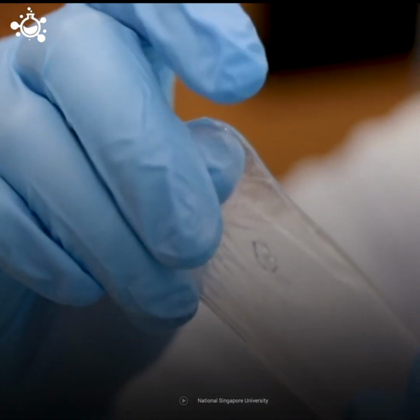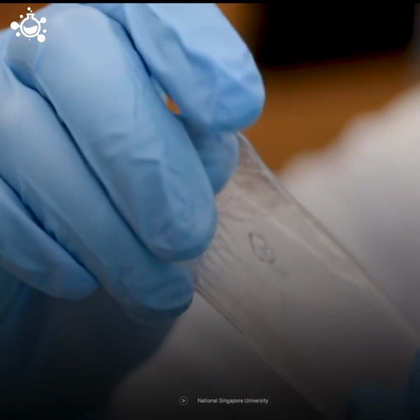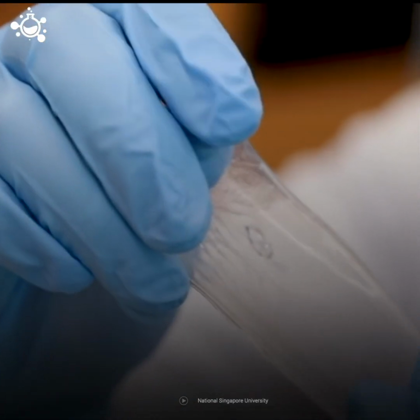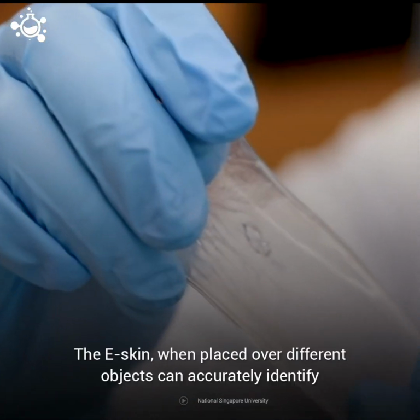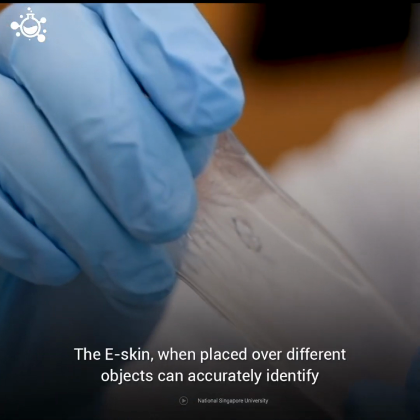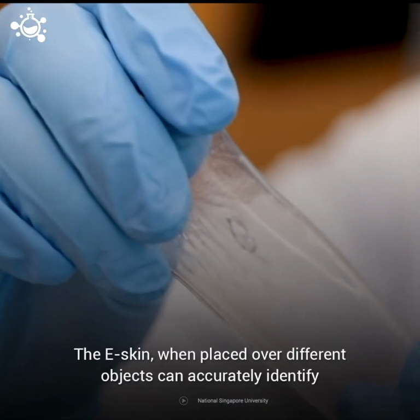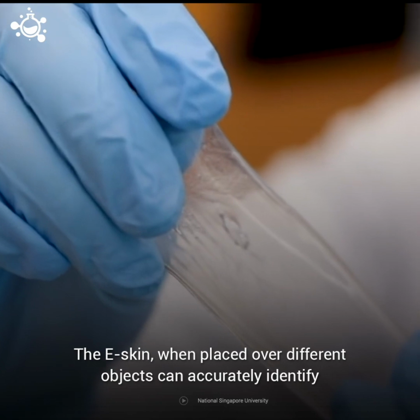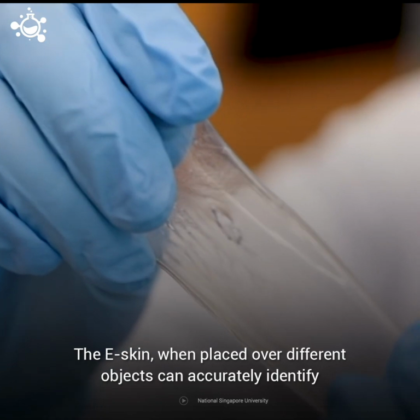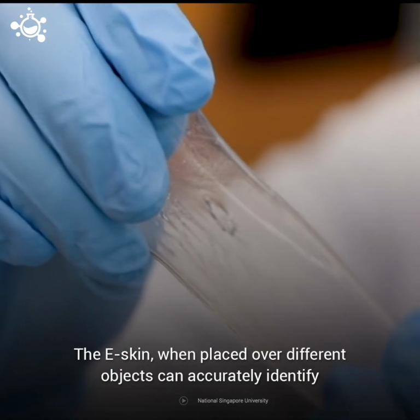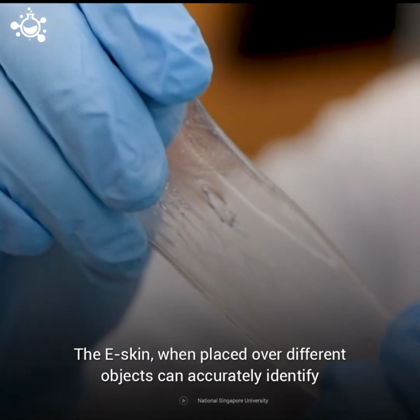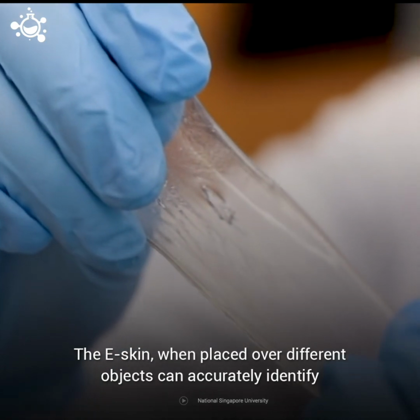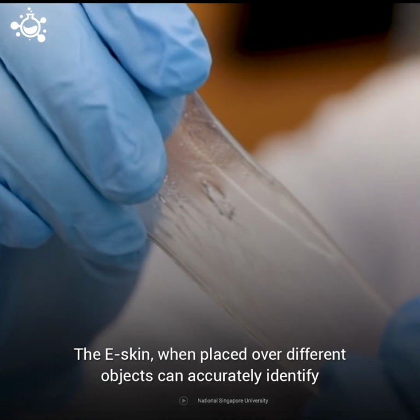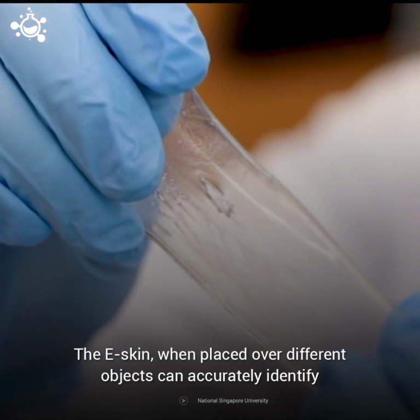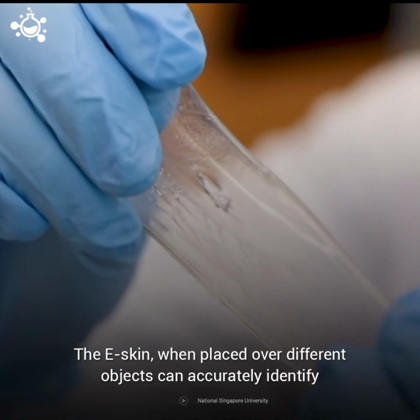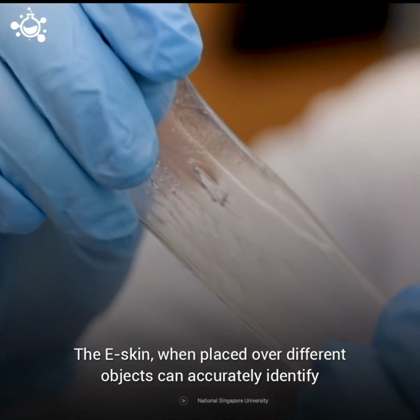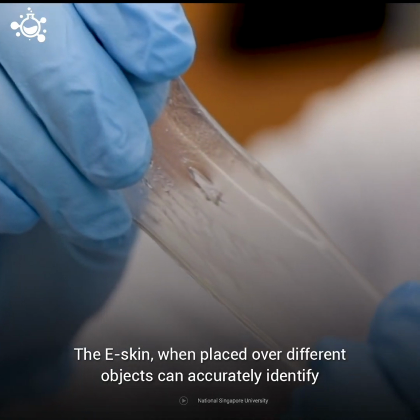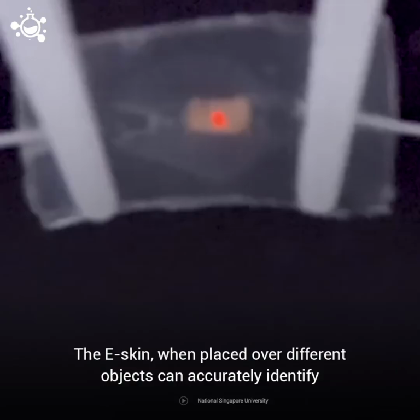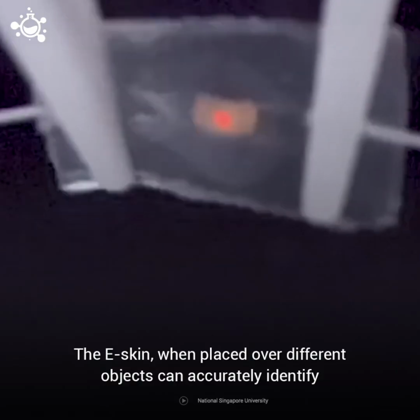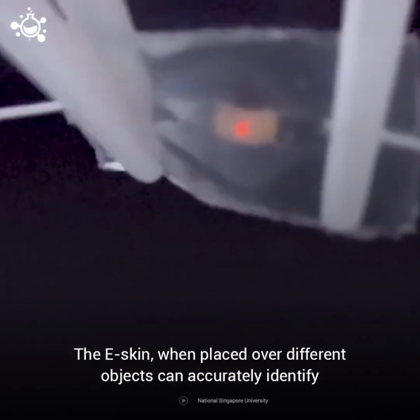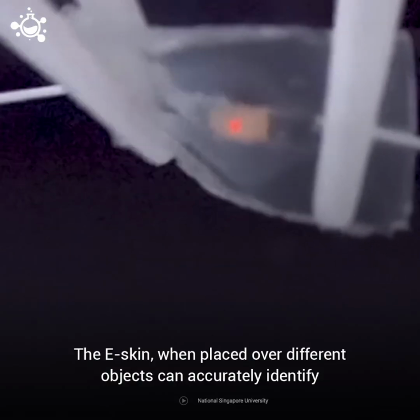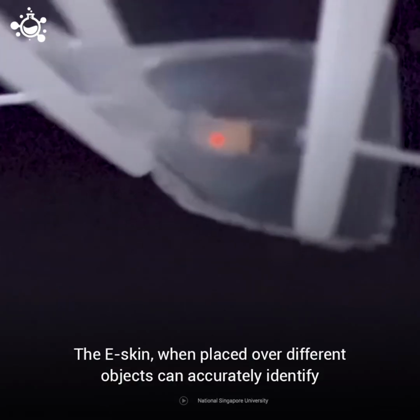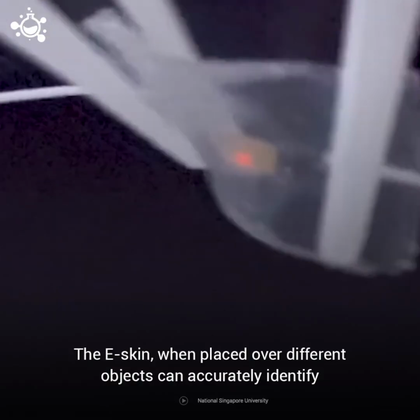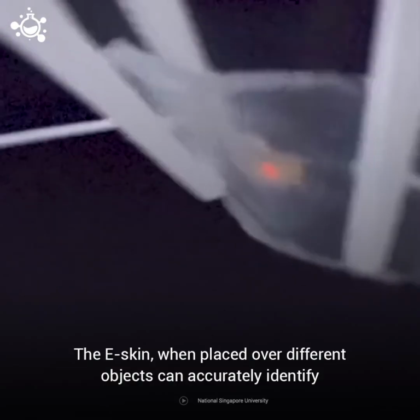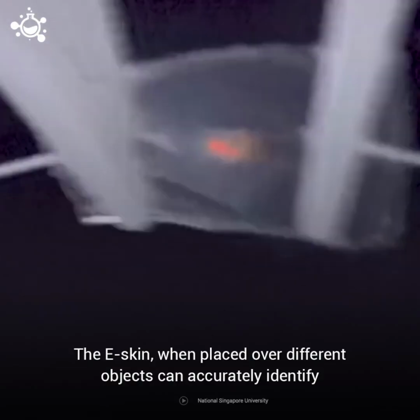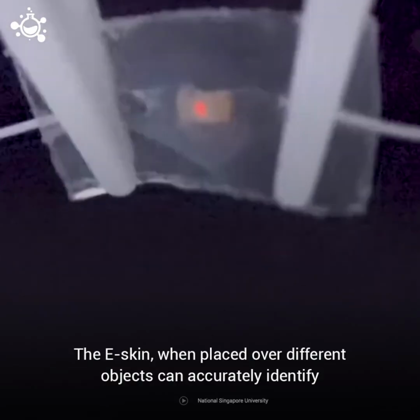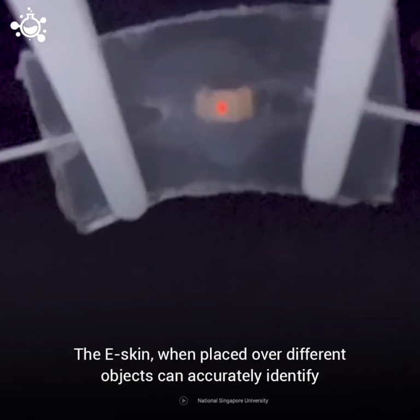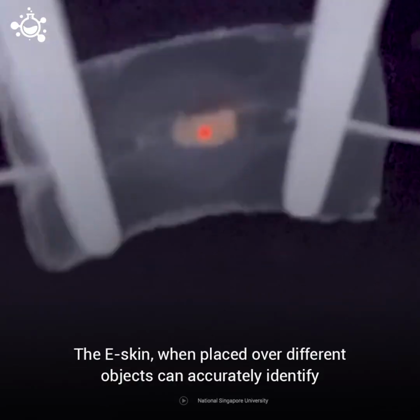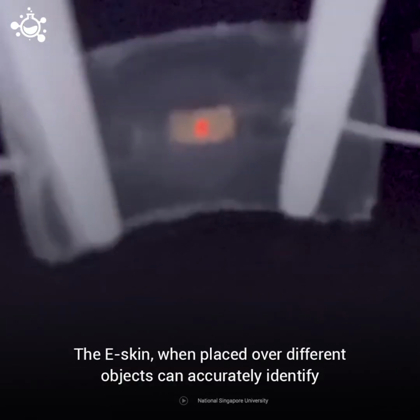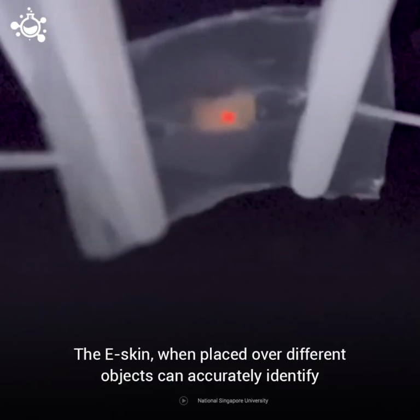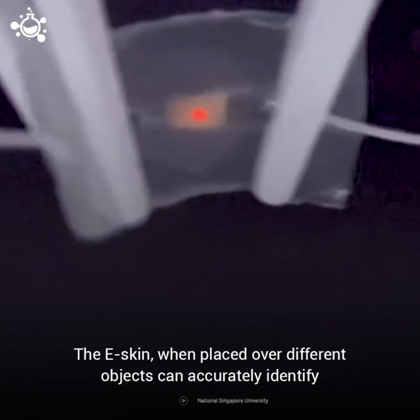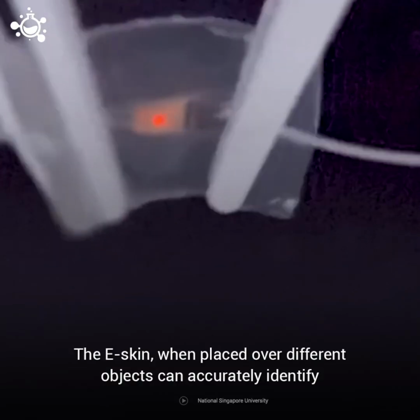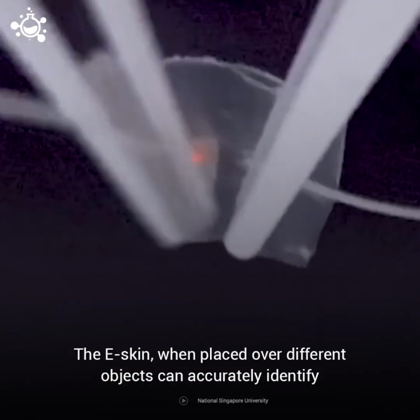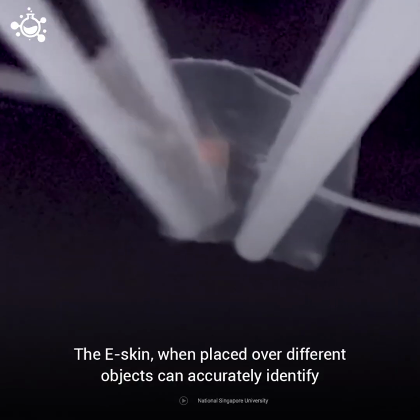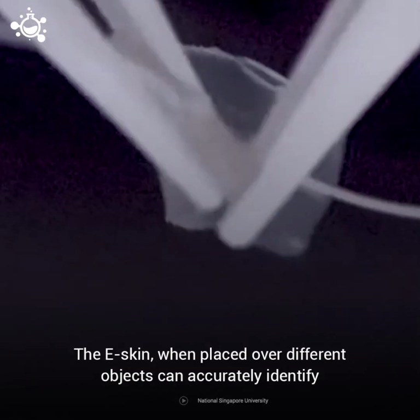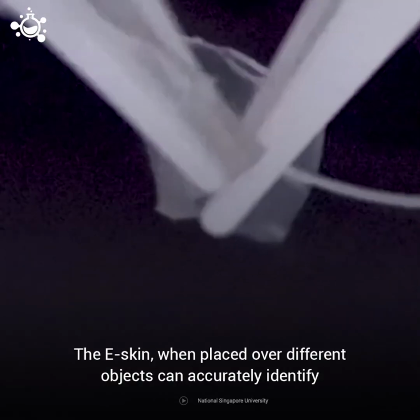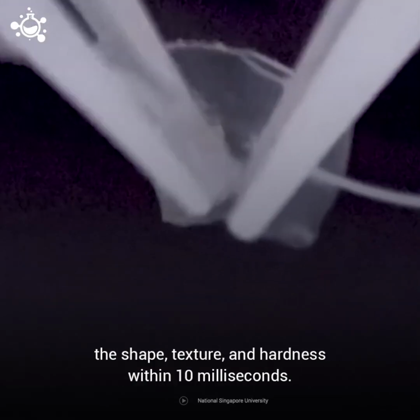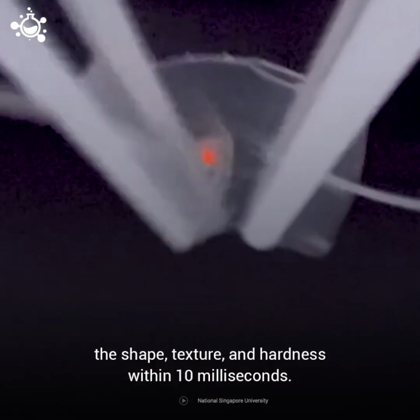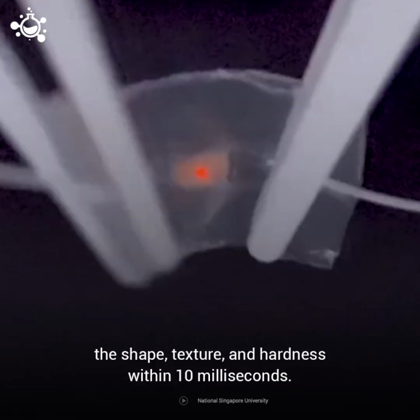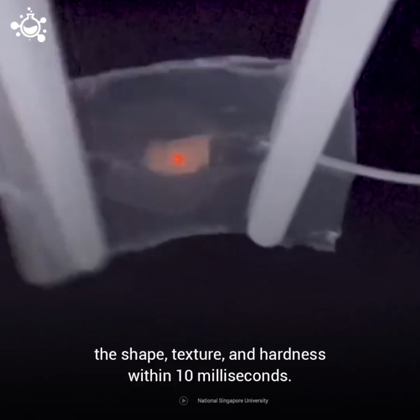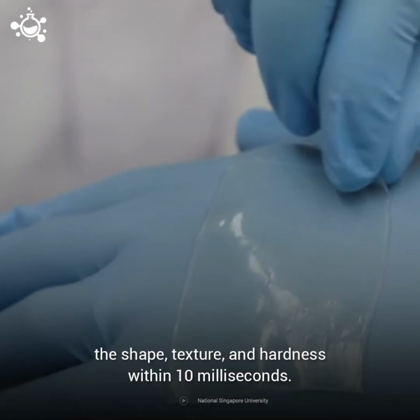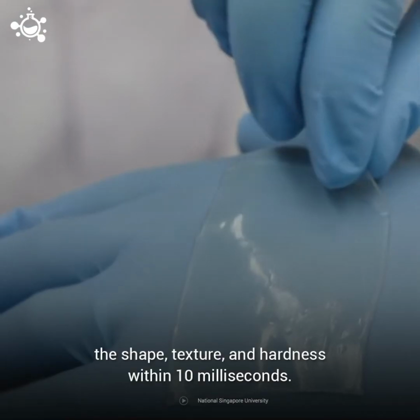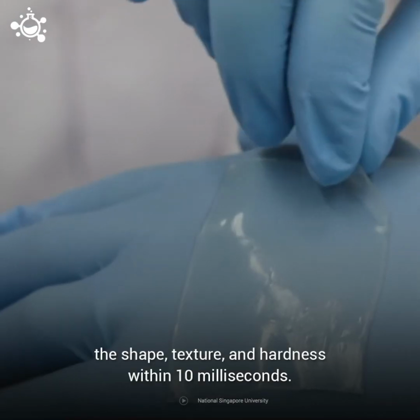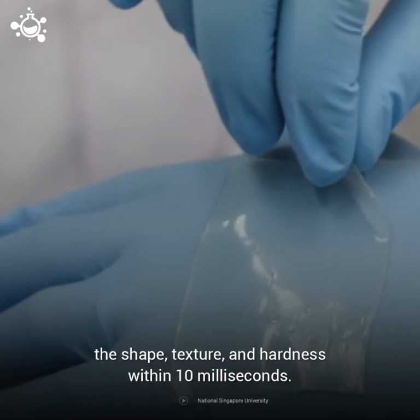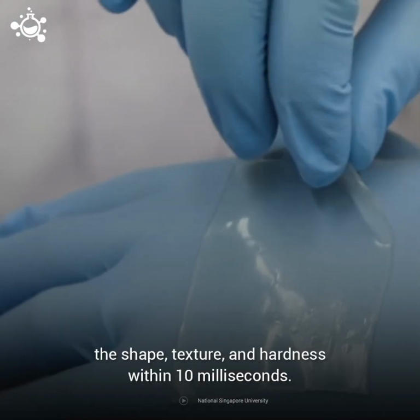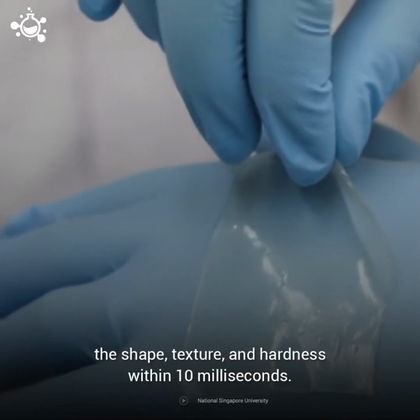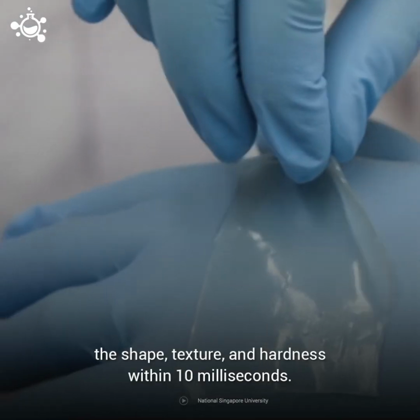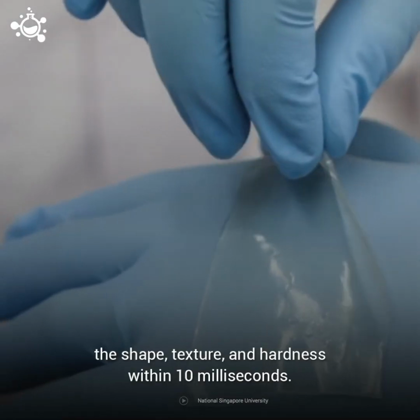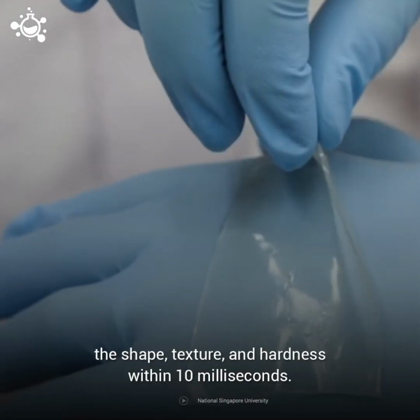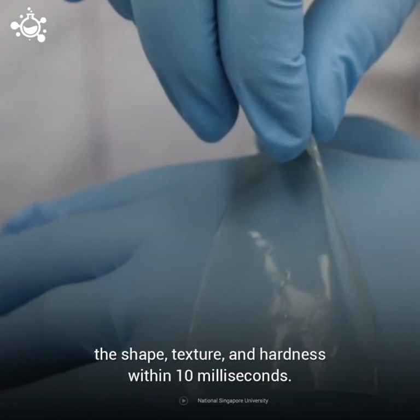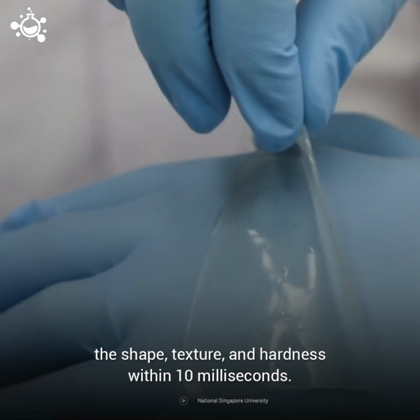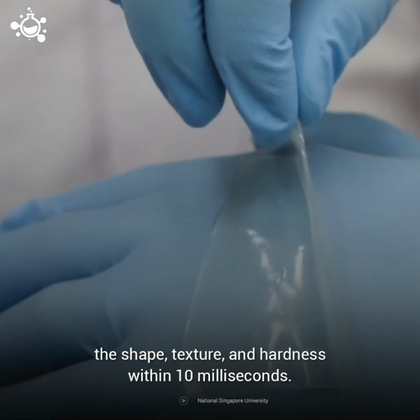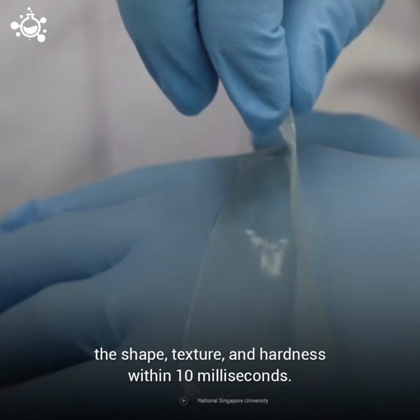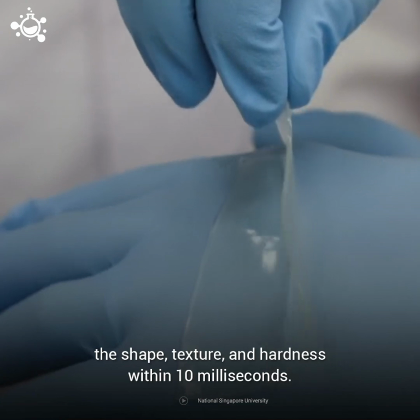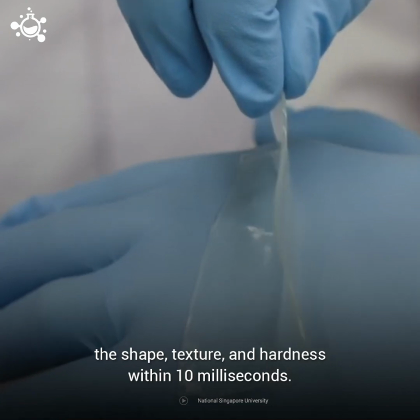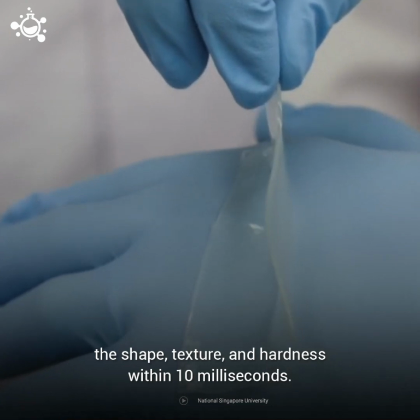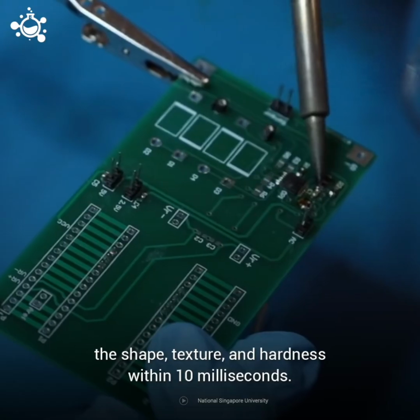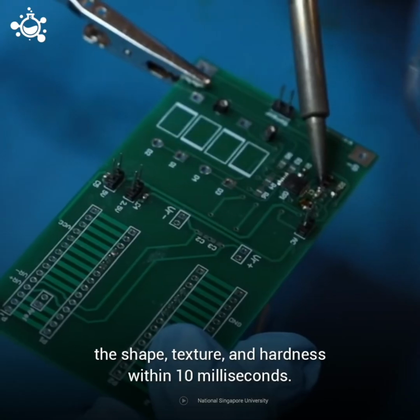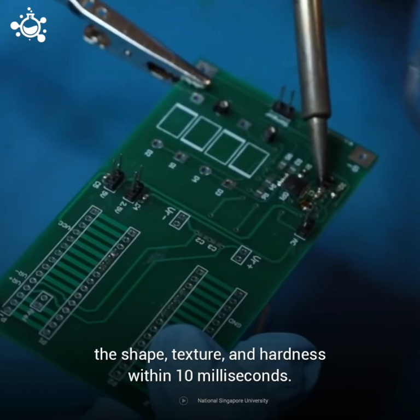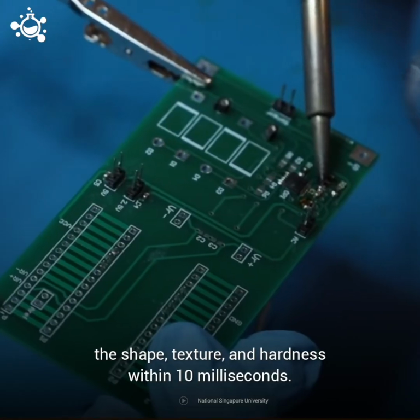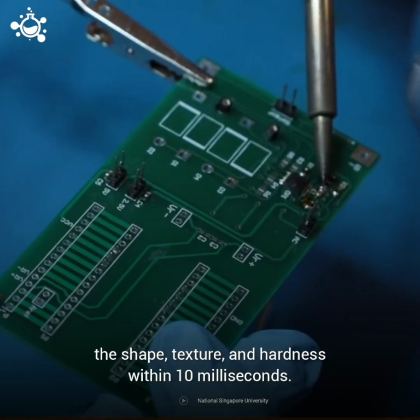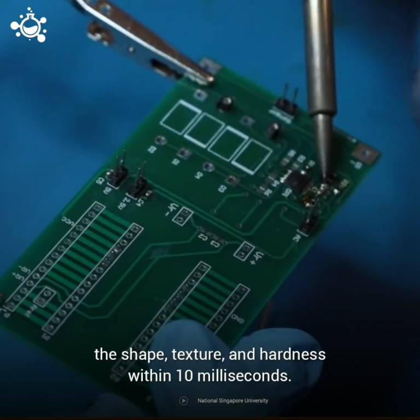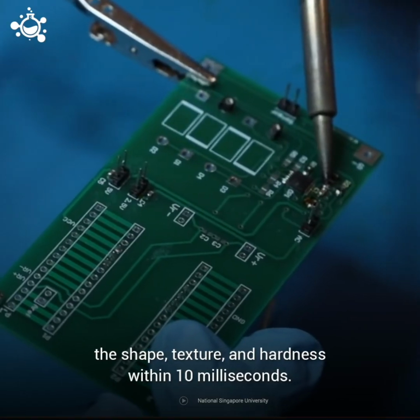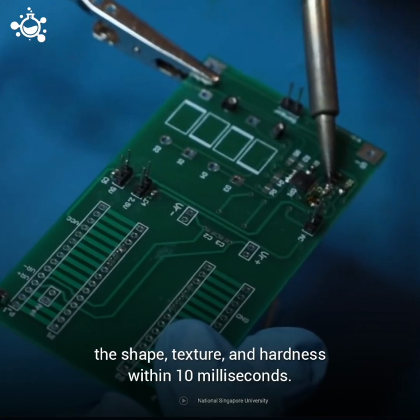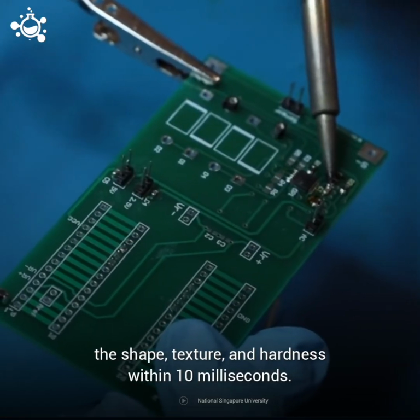The eSkin, when placed over different objects, can accurately identify the shape, texture, and hardness within 10 milliseconds.